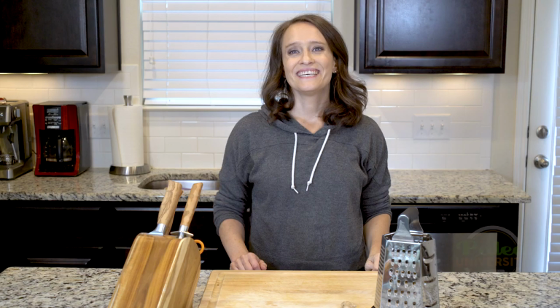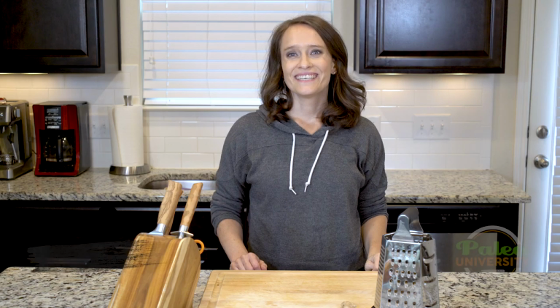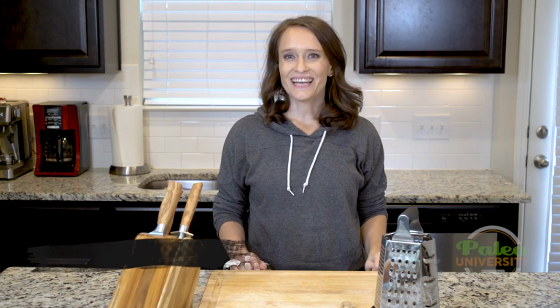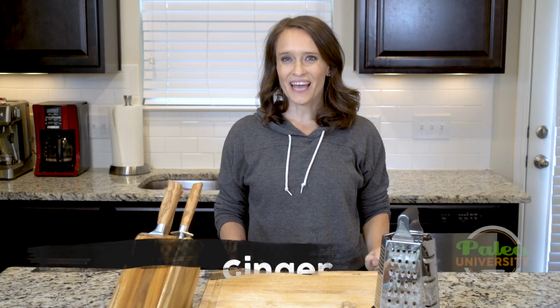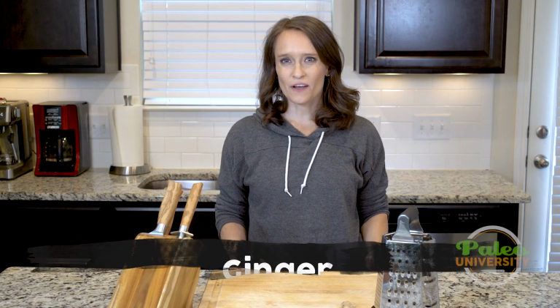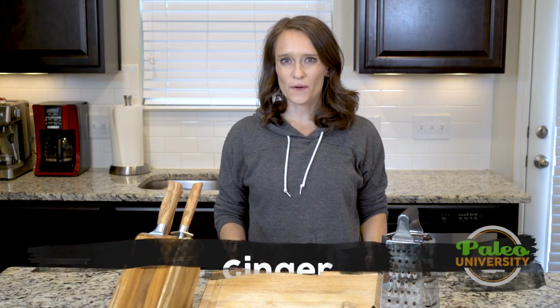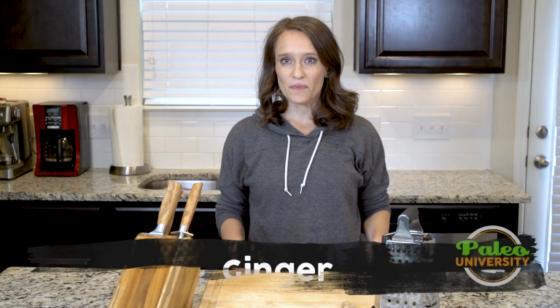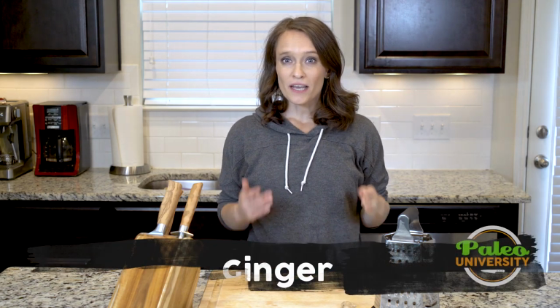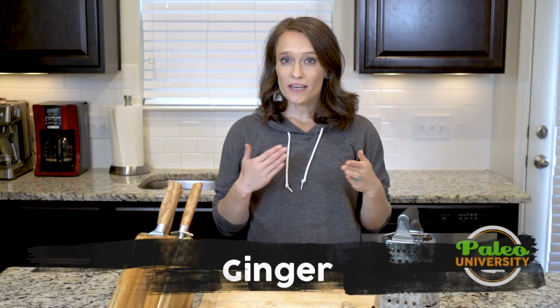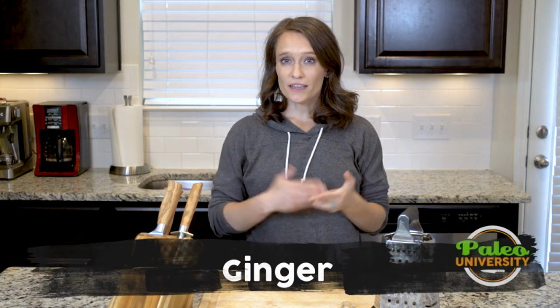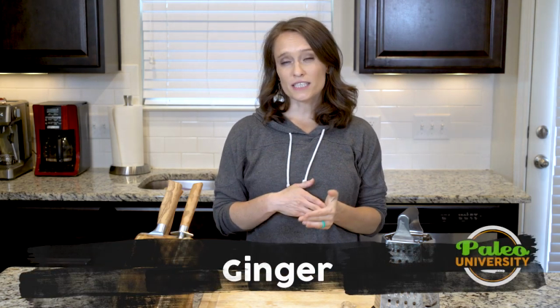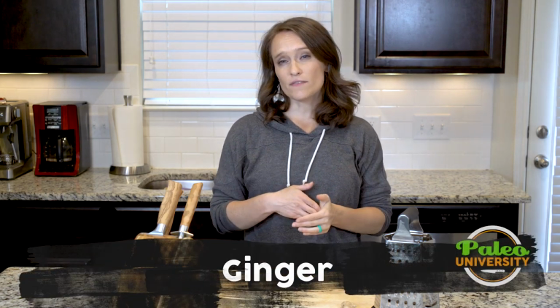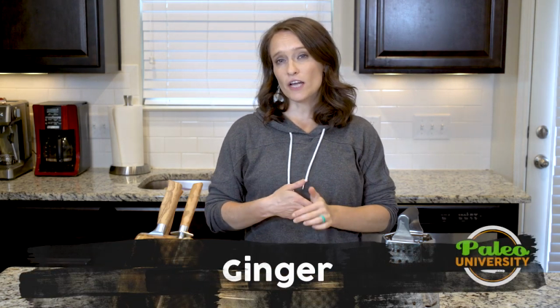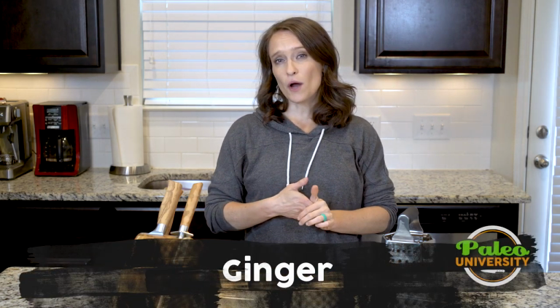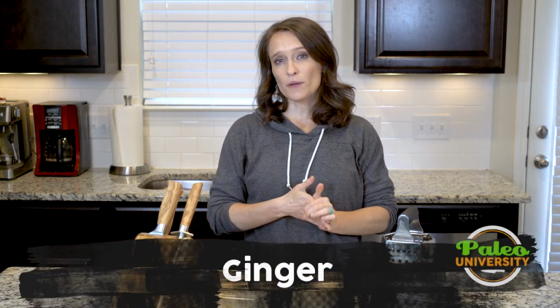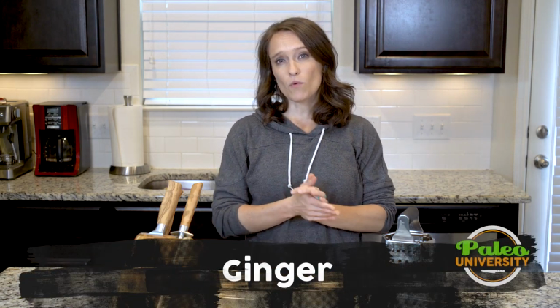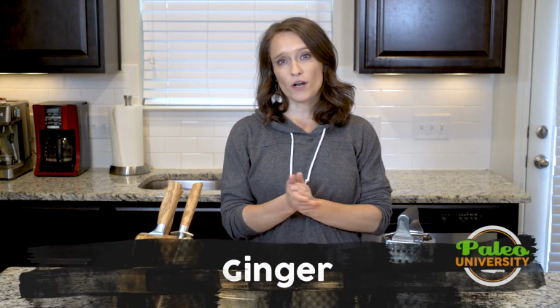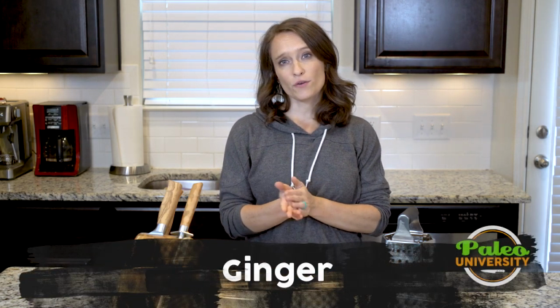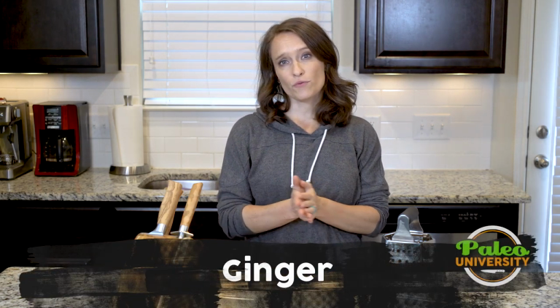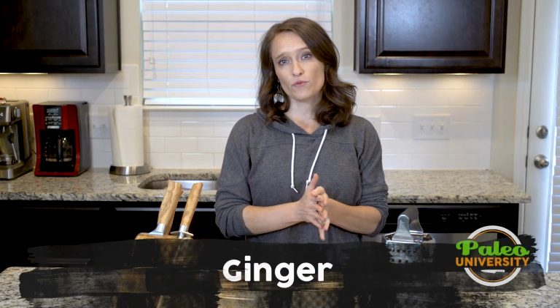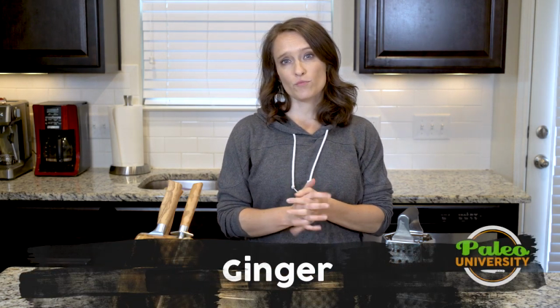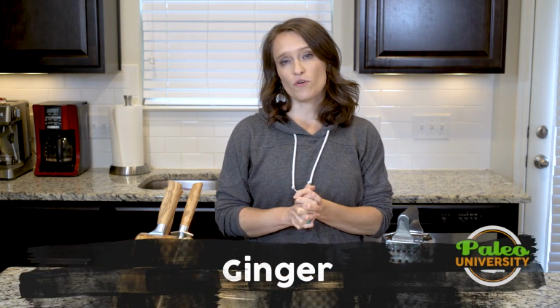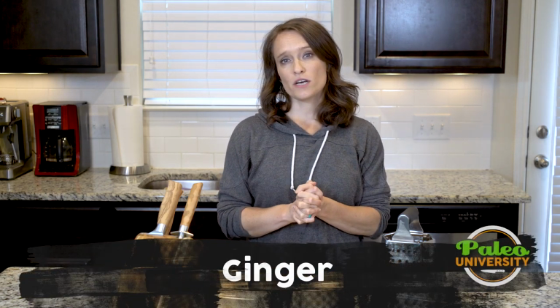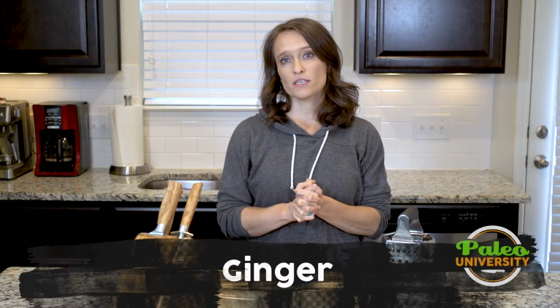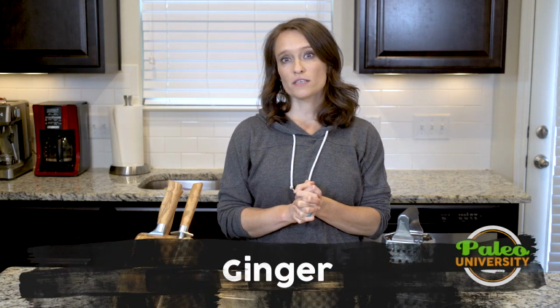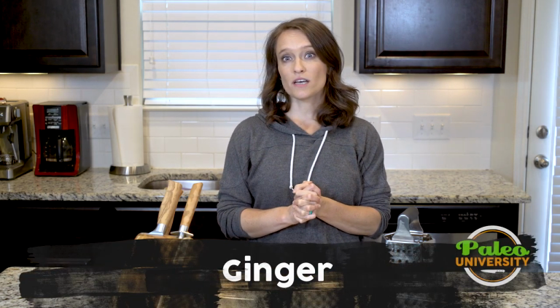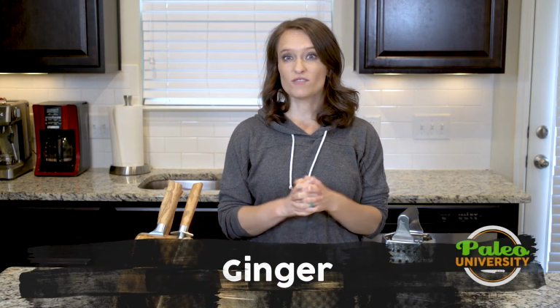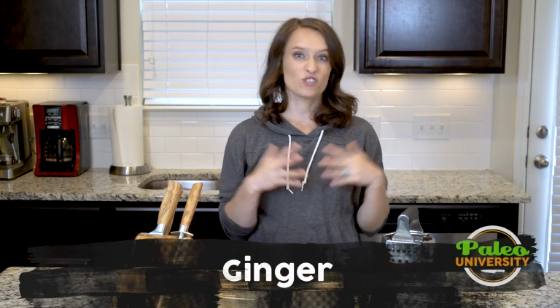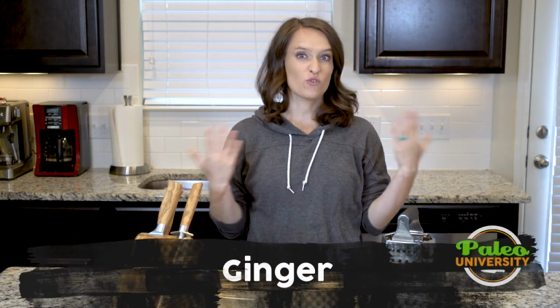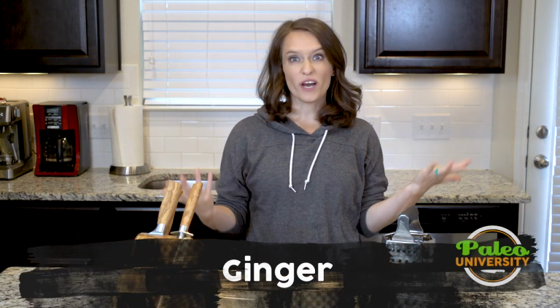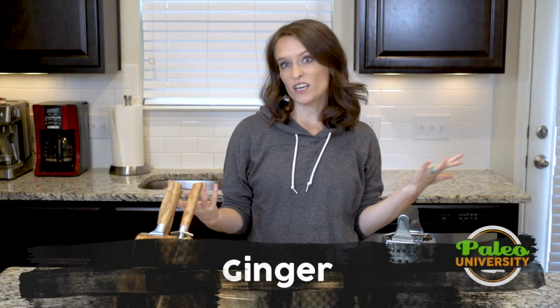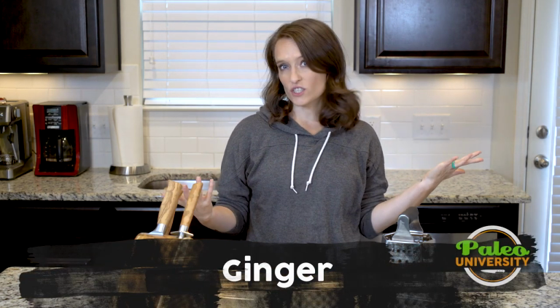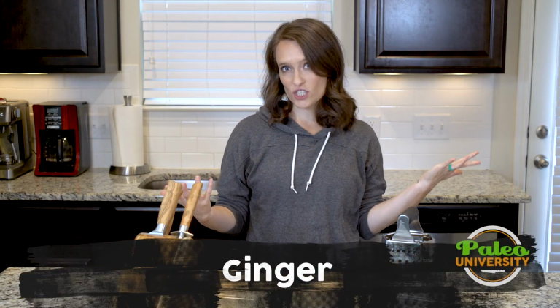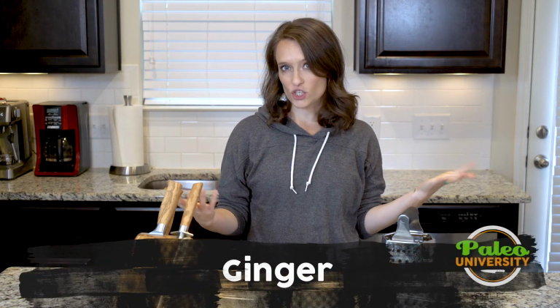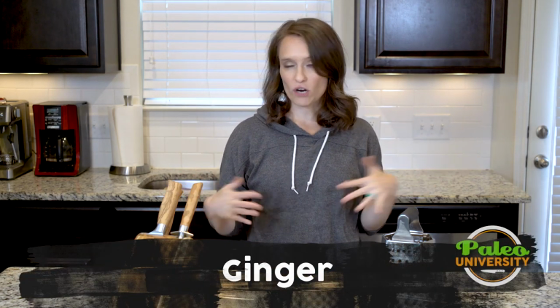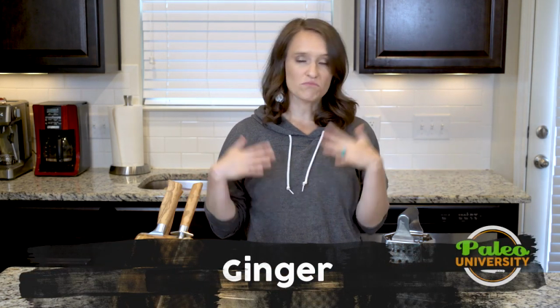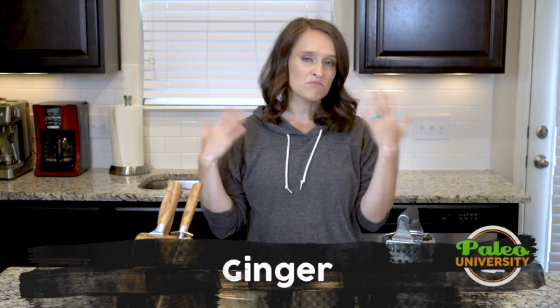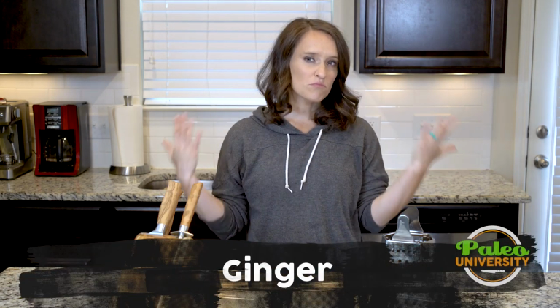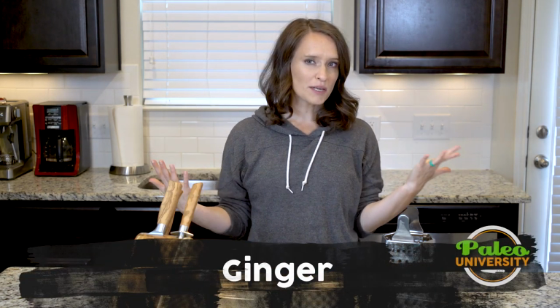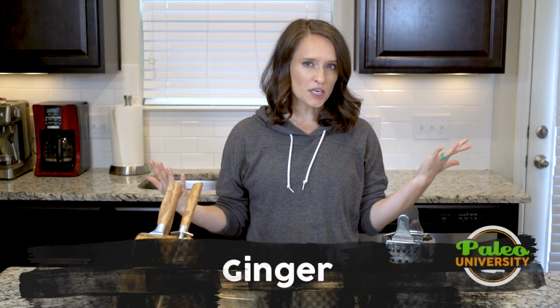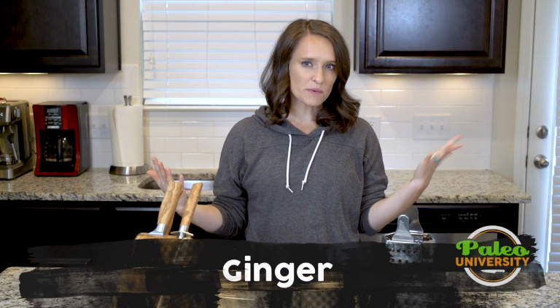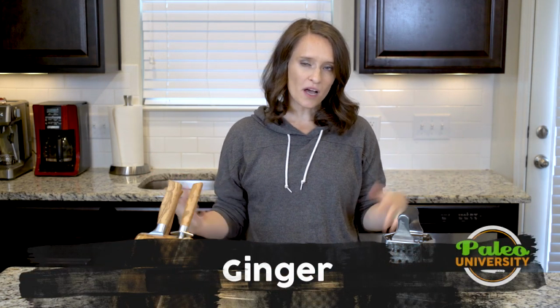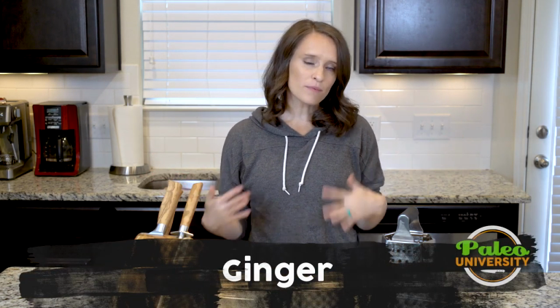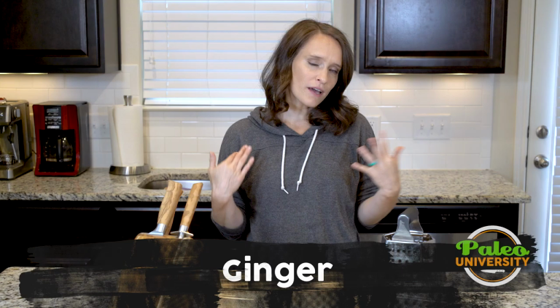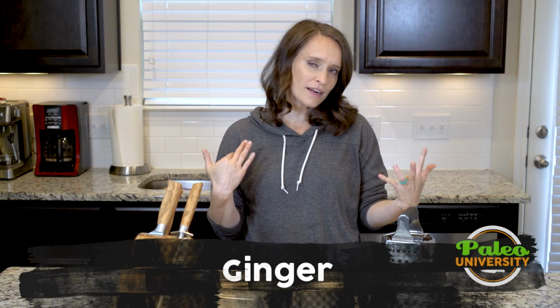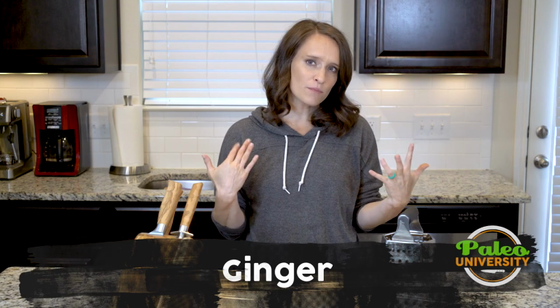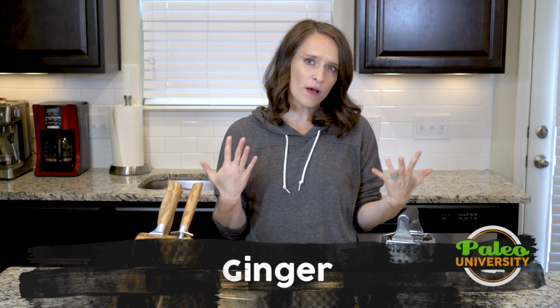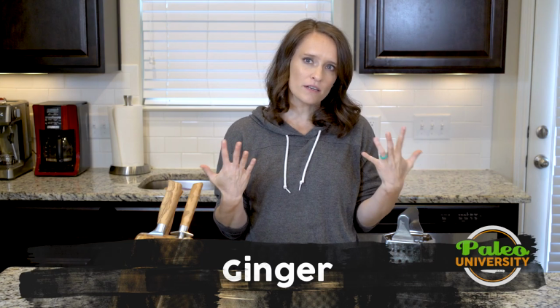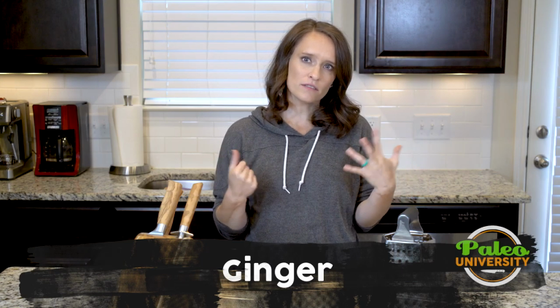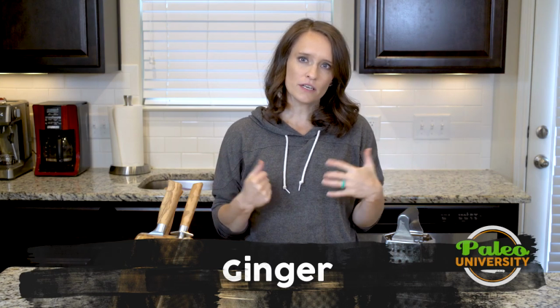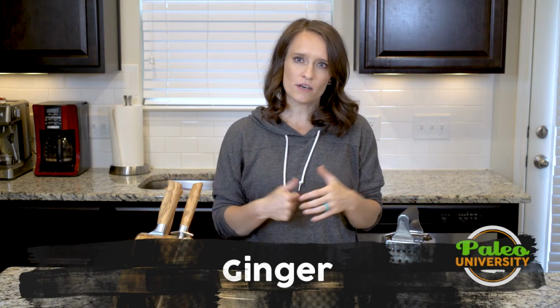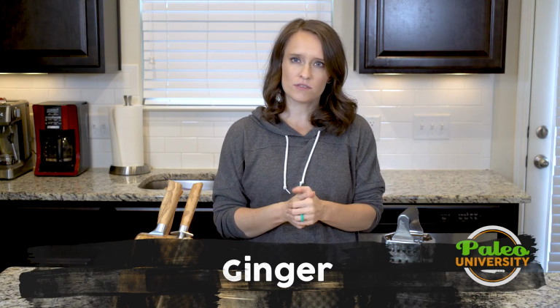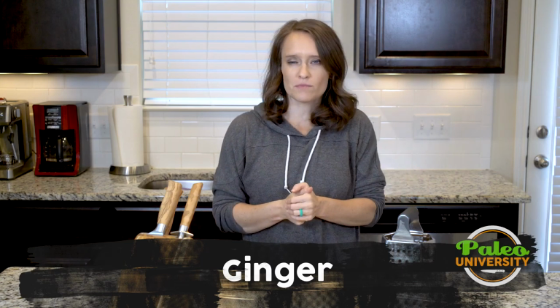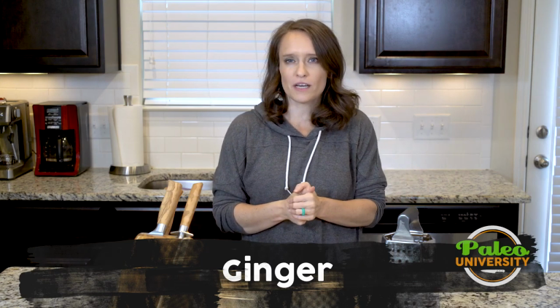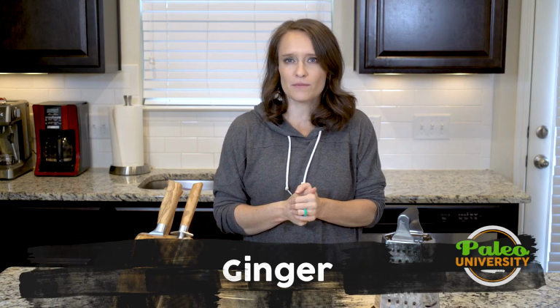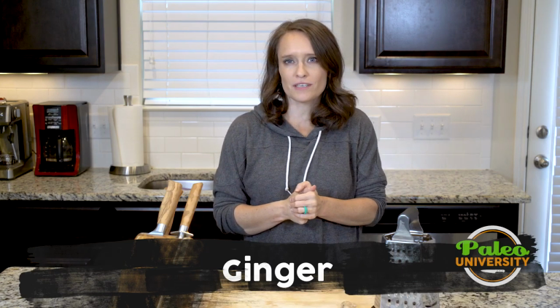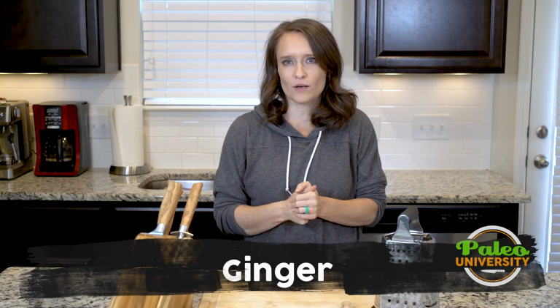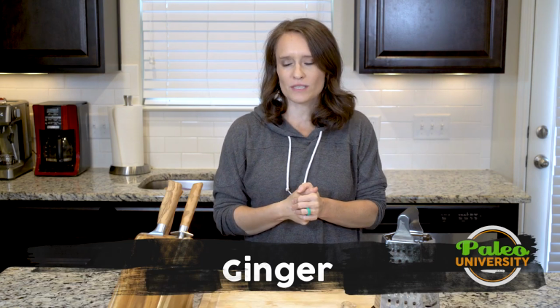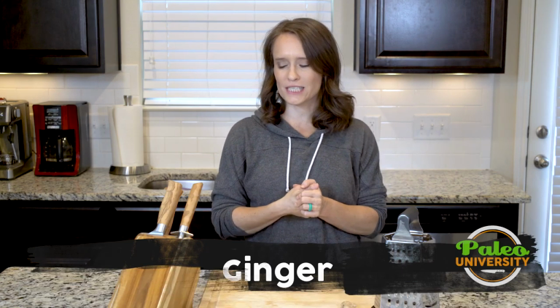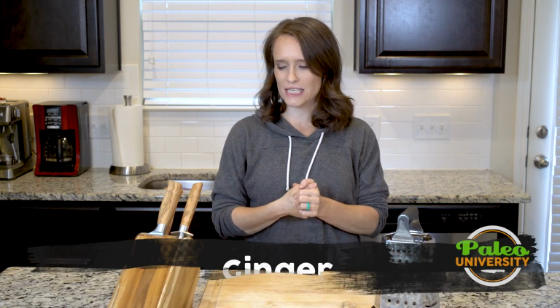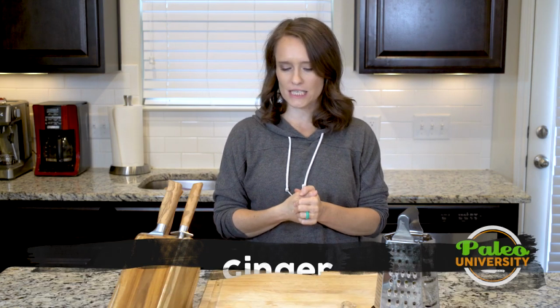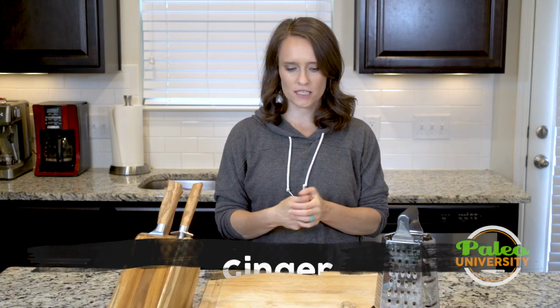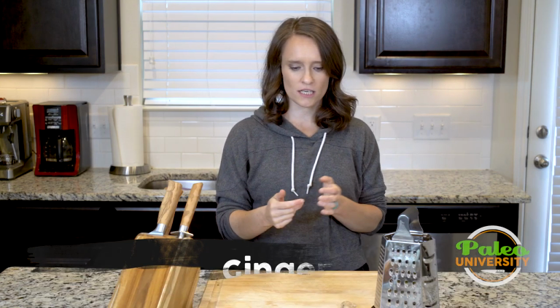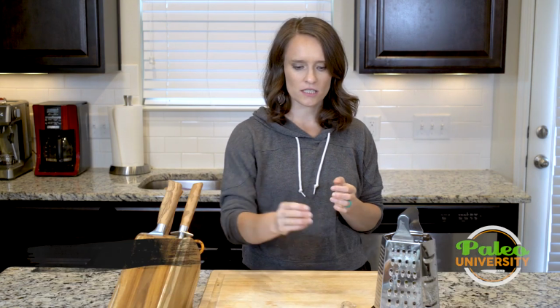Hey y'all. In this video, I'm going to walk you through the process of just grating ginger. Not terribly complicated, but sometimes it helps to see these things.